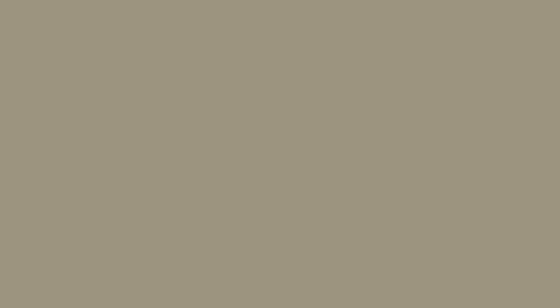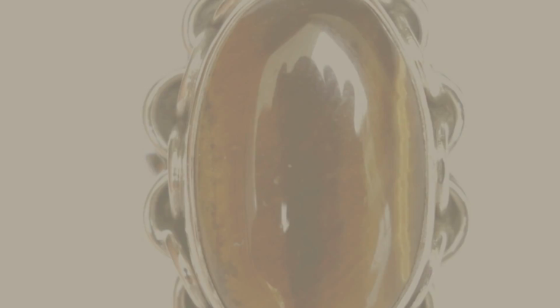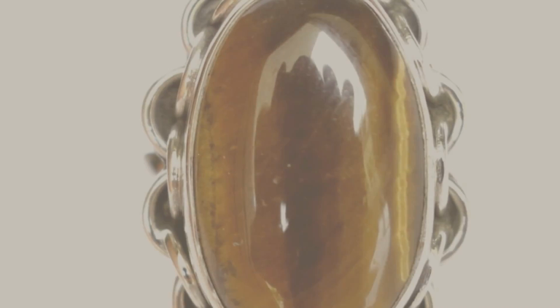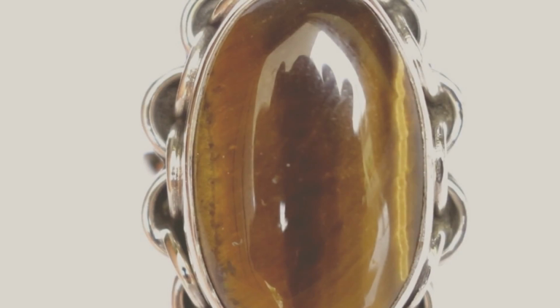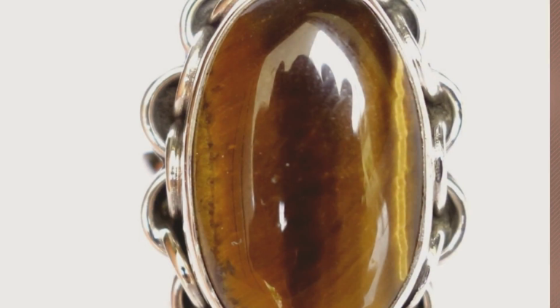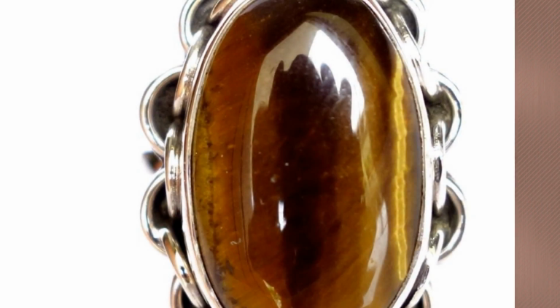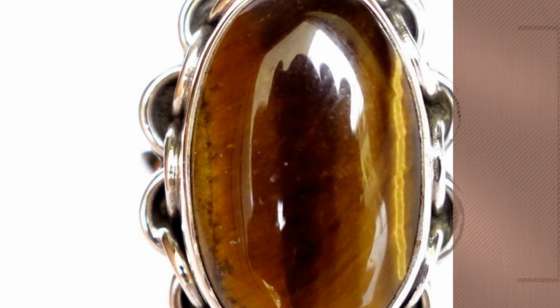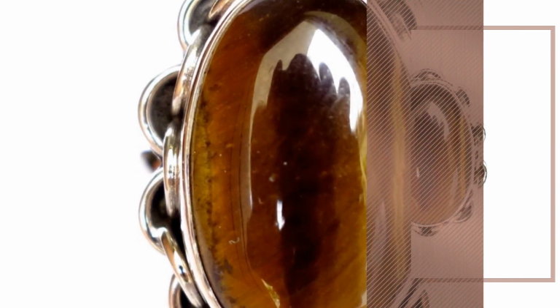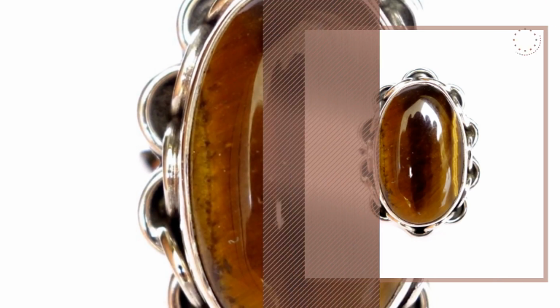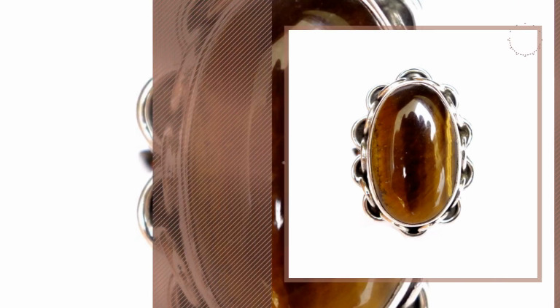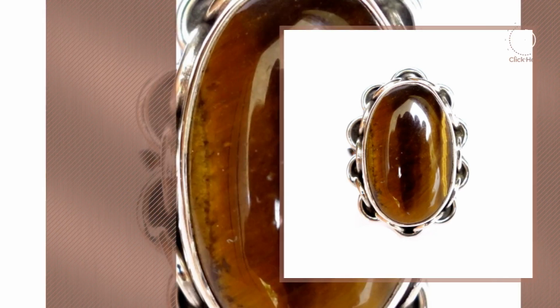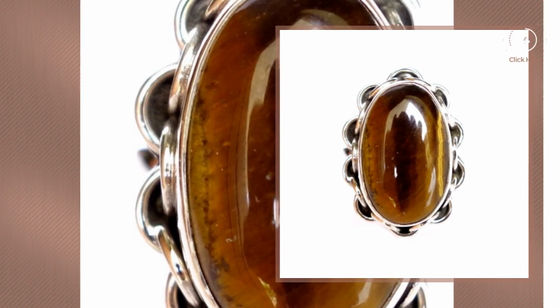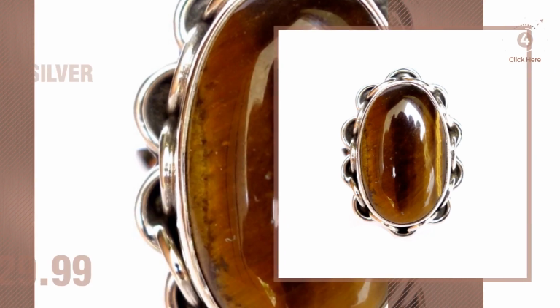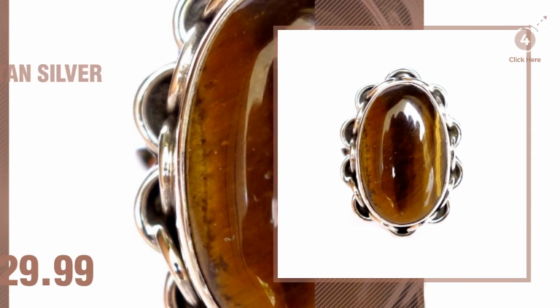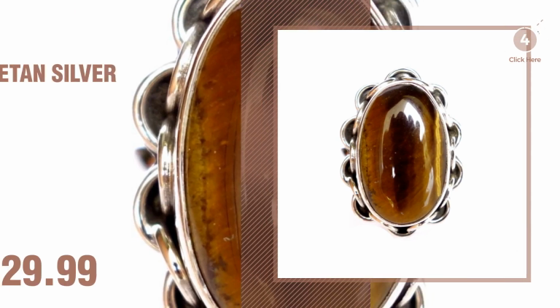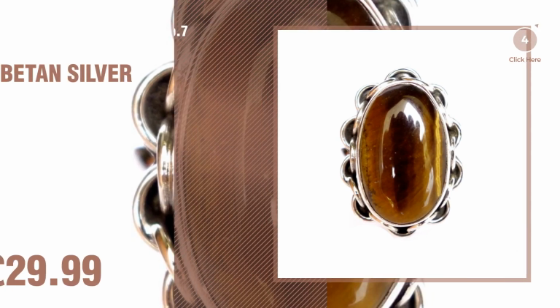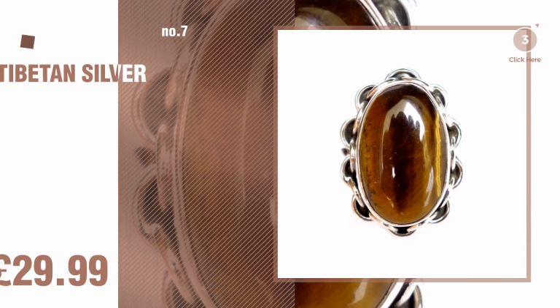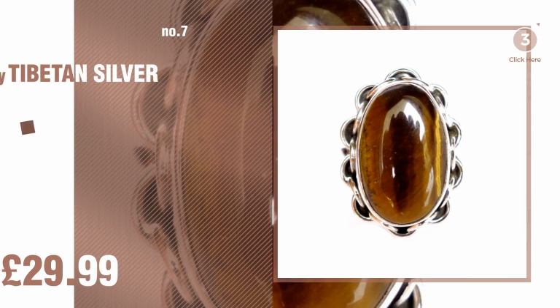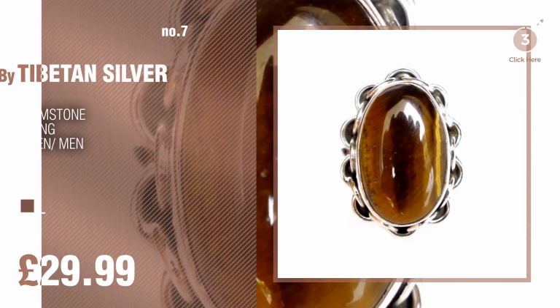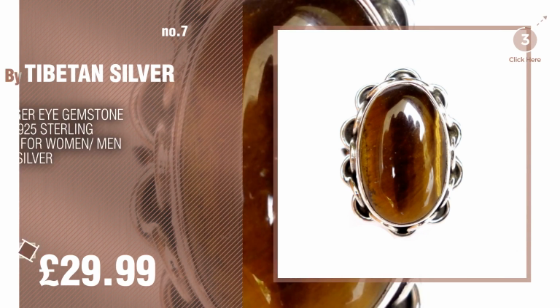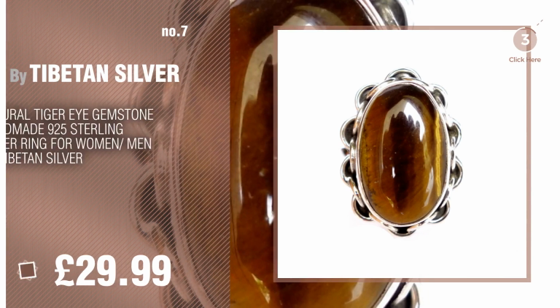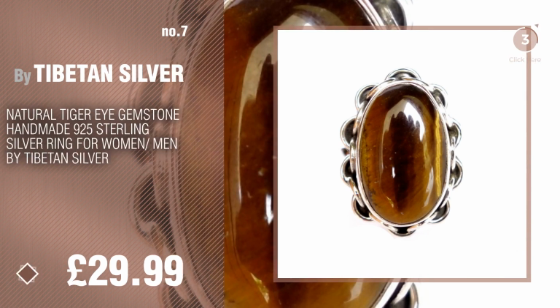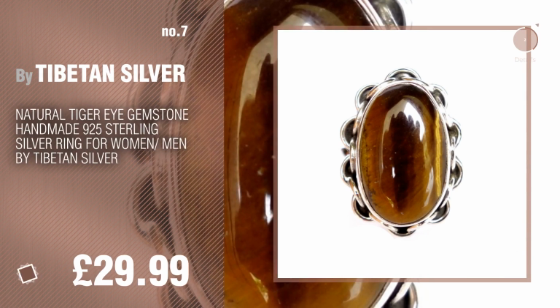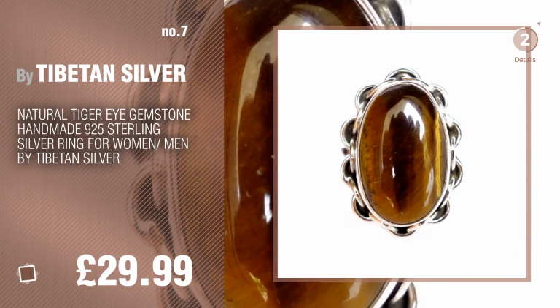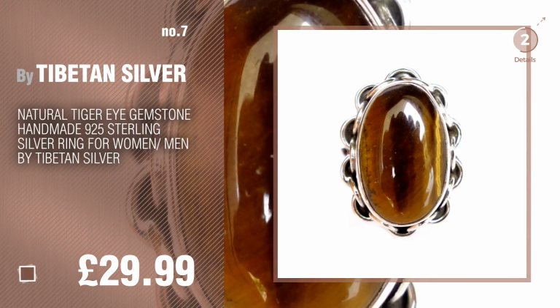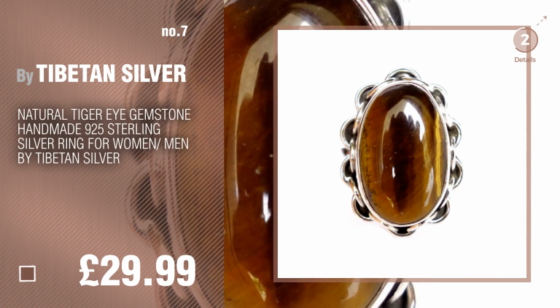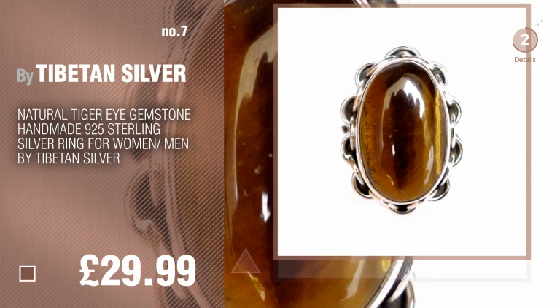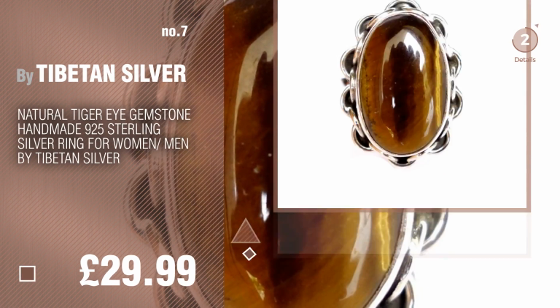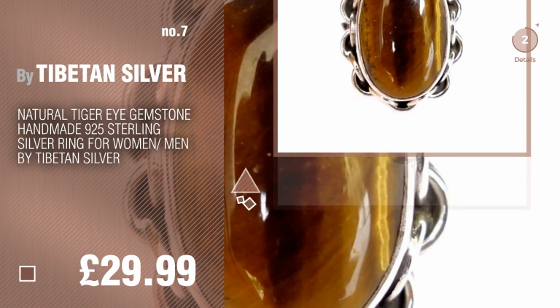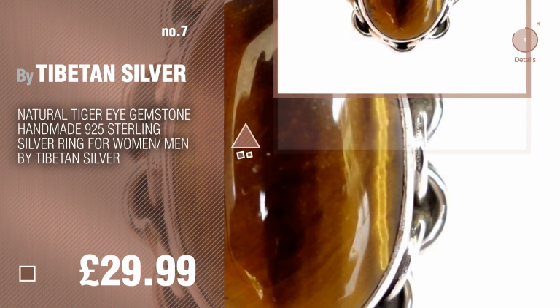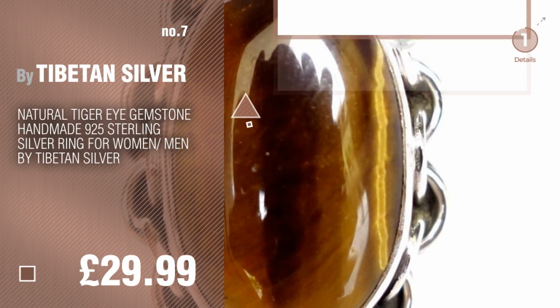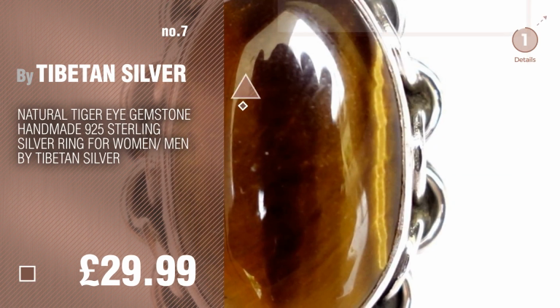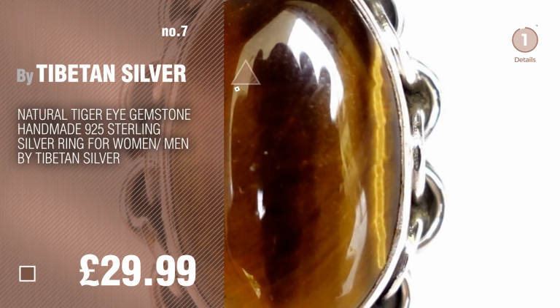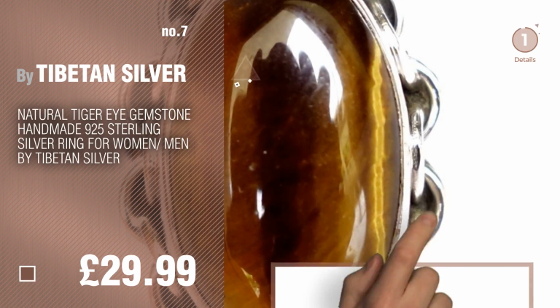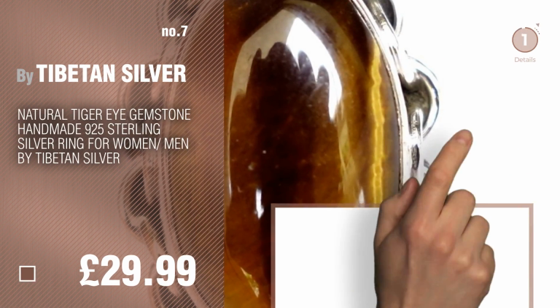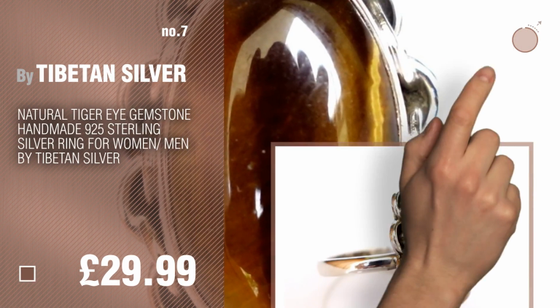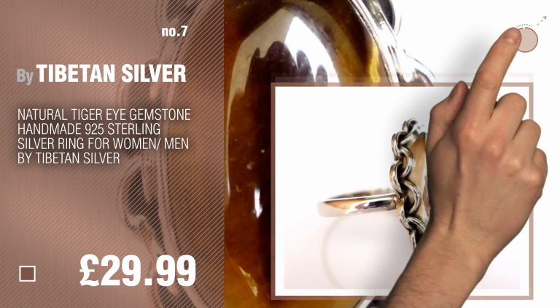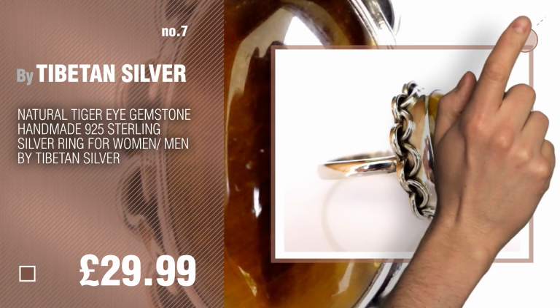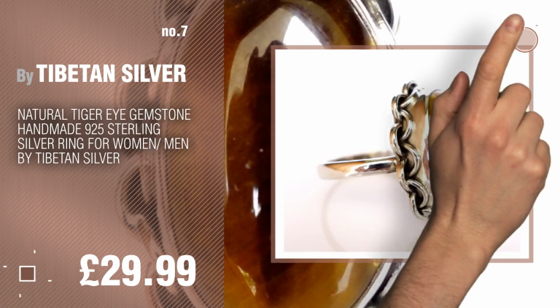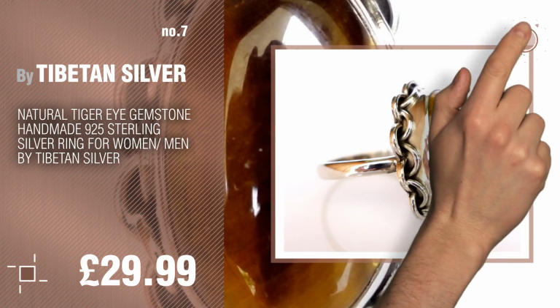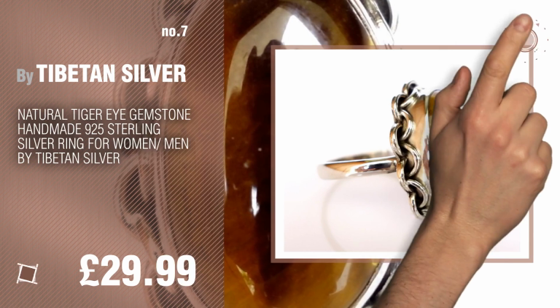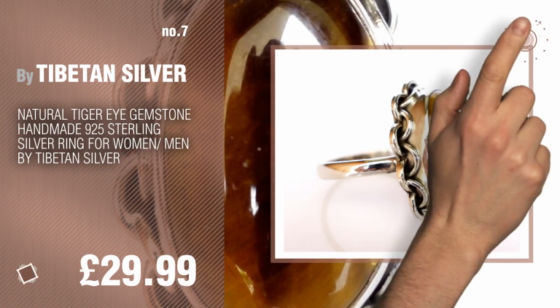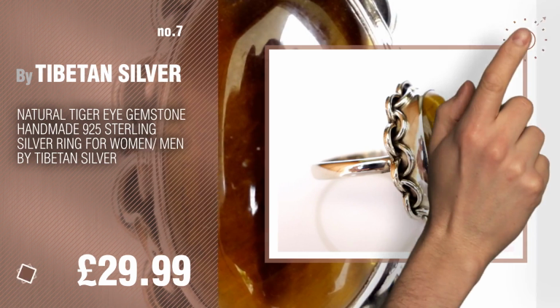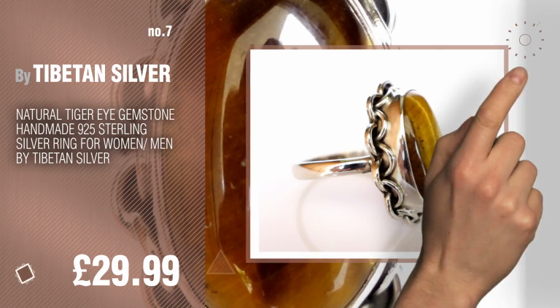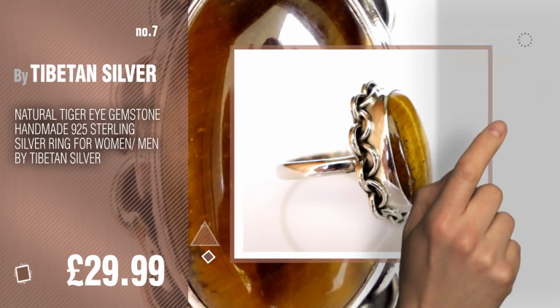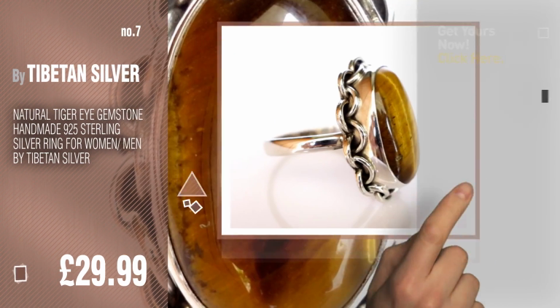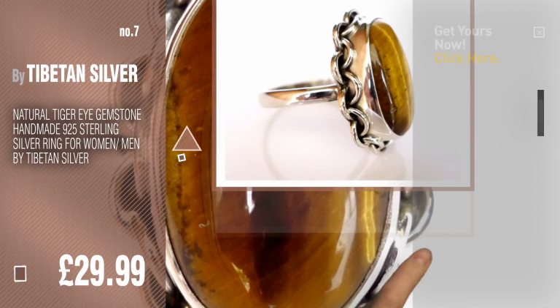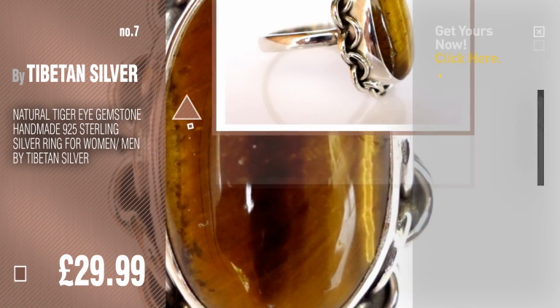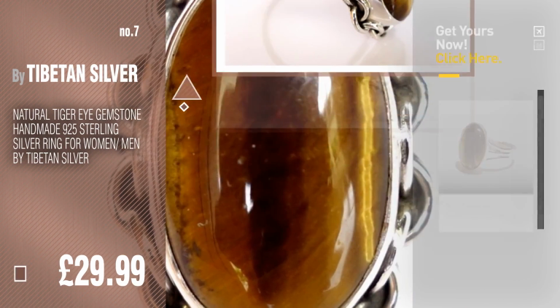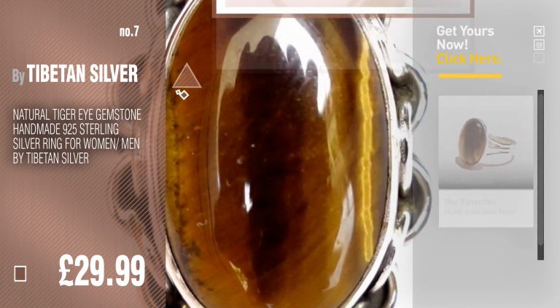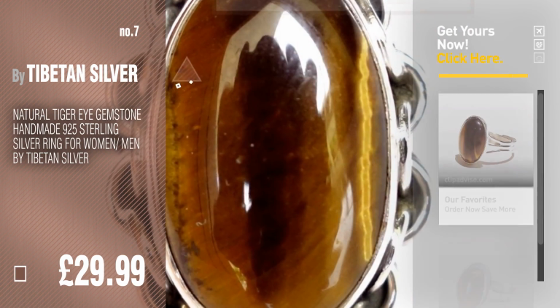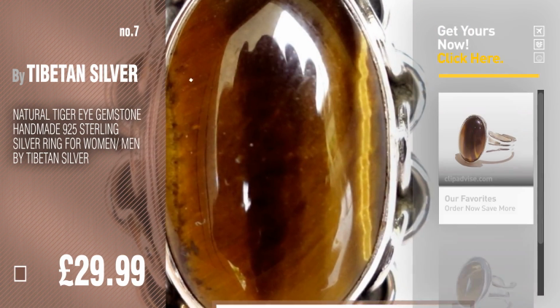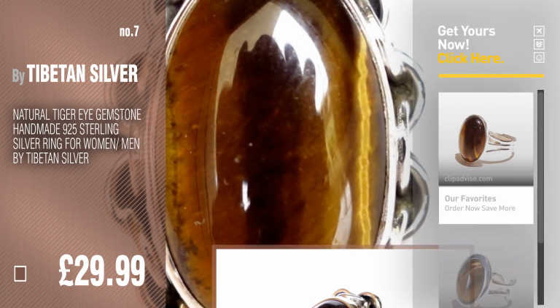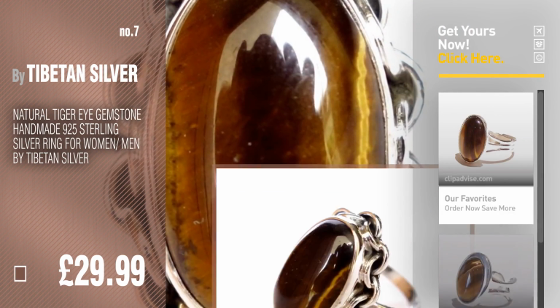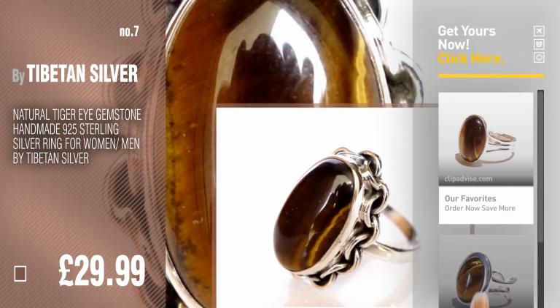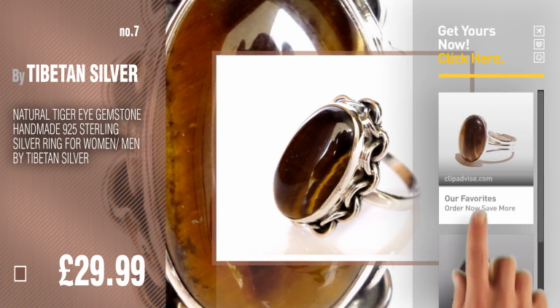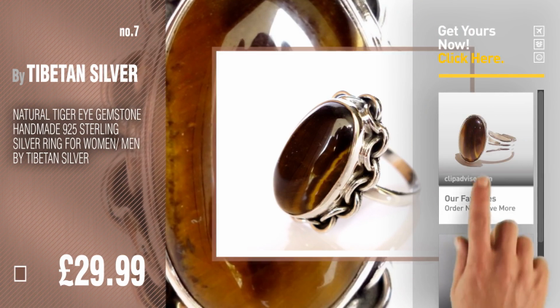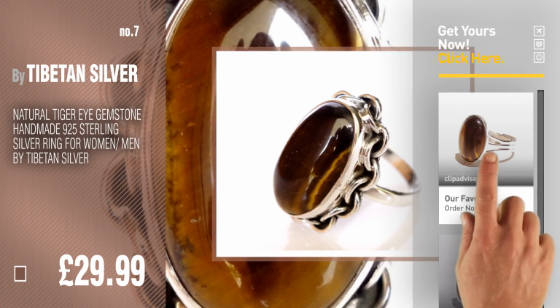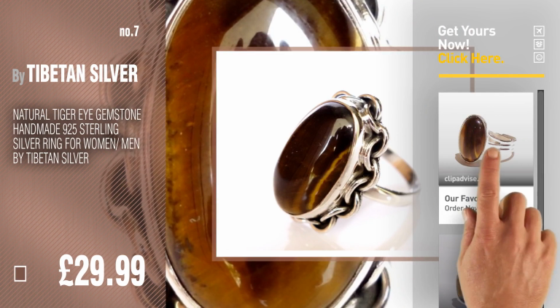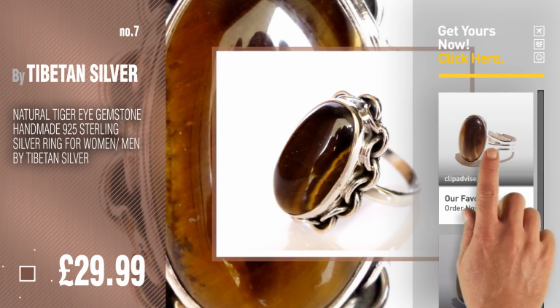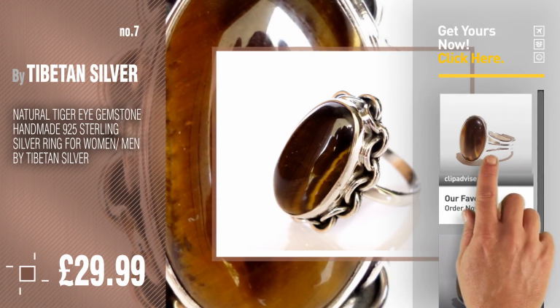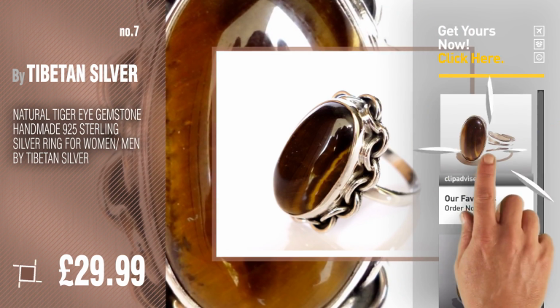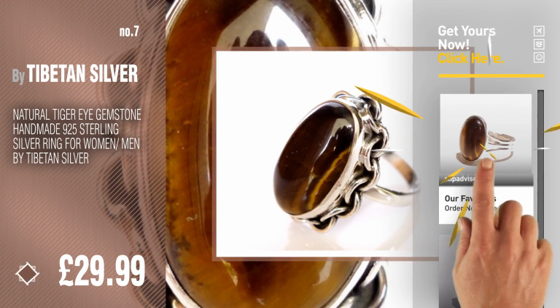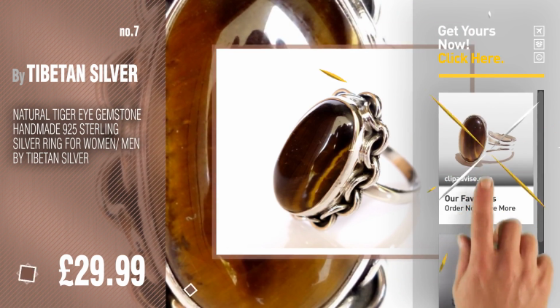Number 7. Buy Tibetan Silver. Click the info circle to find more amazing products and gift ideas.